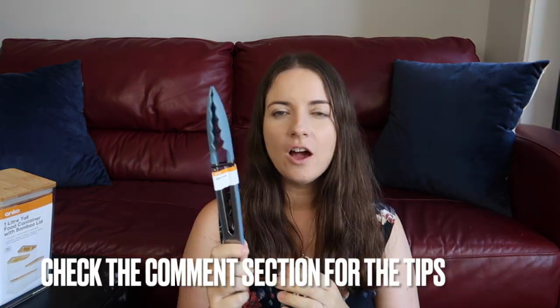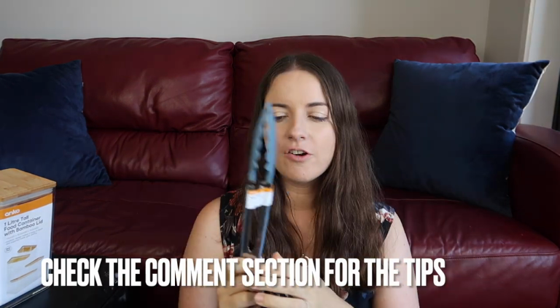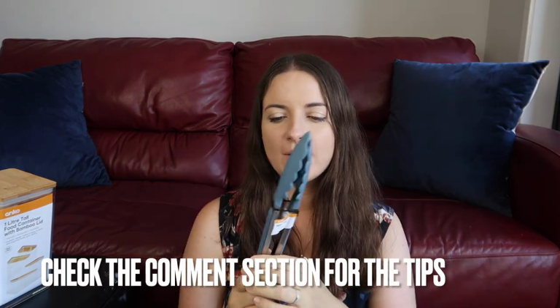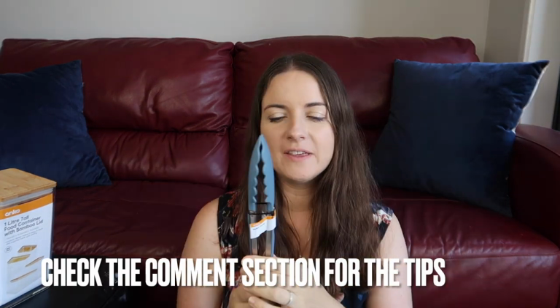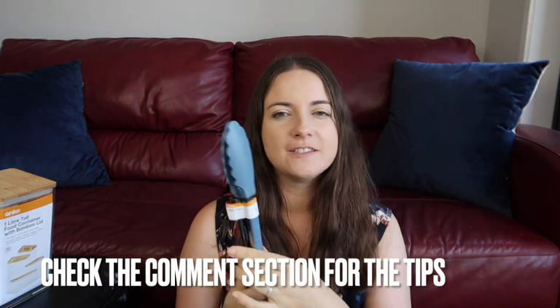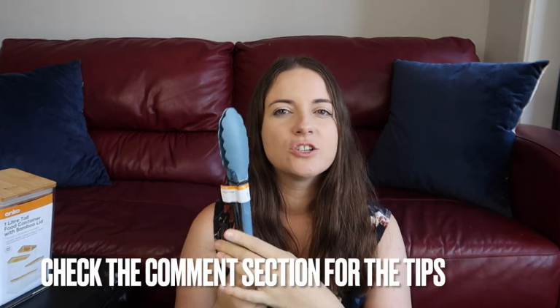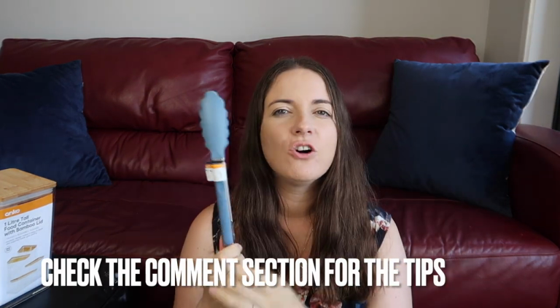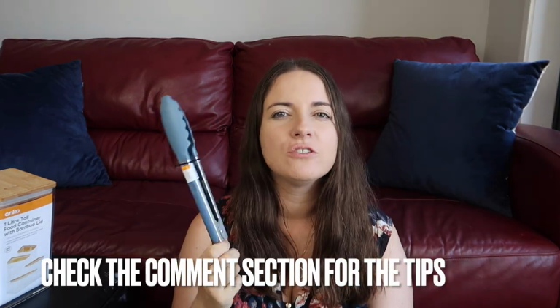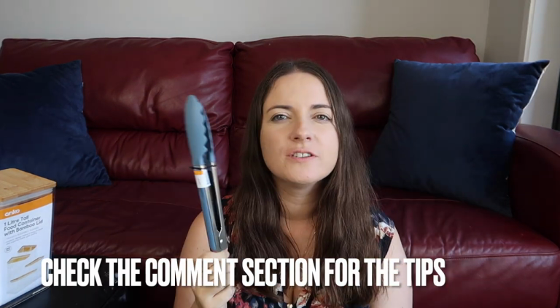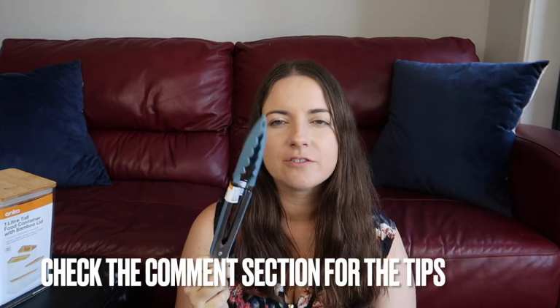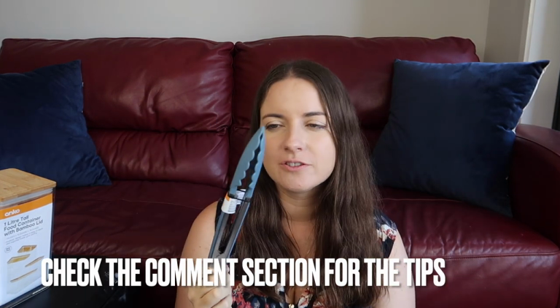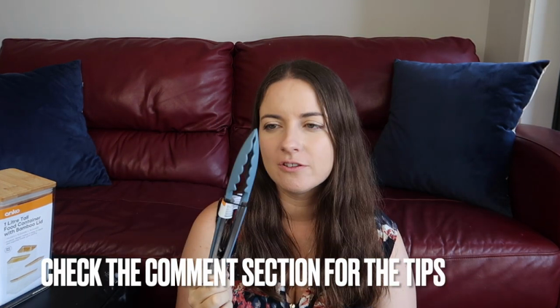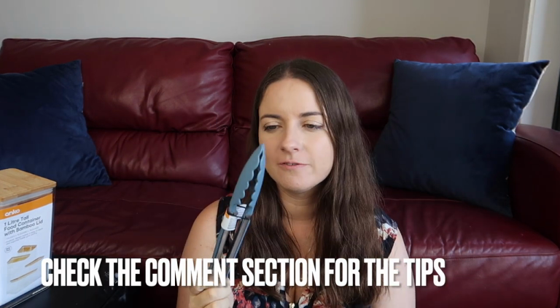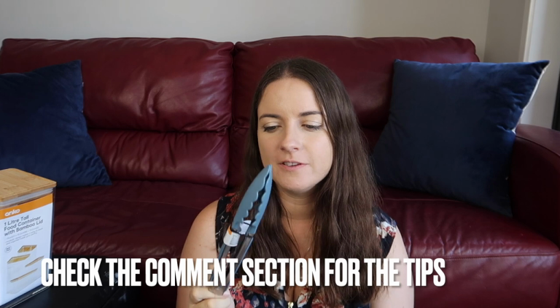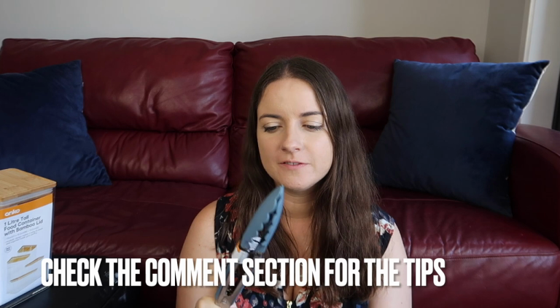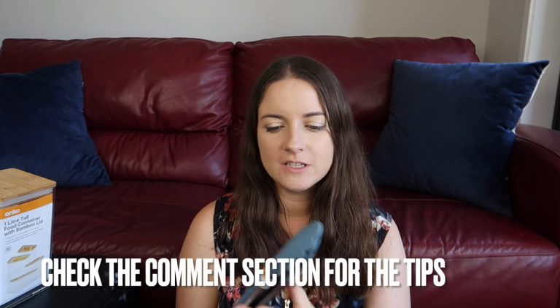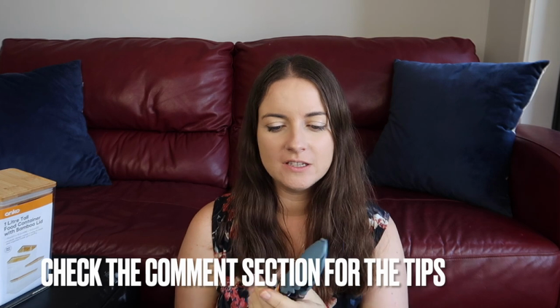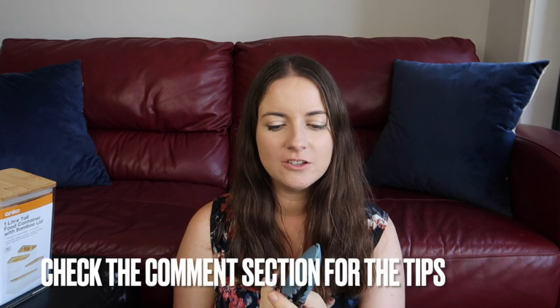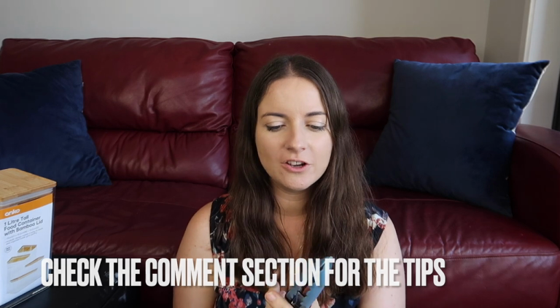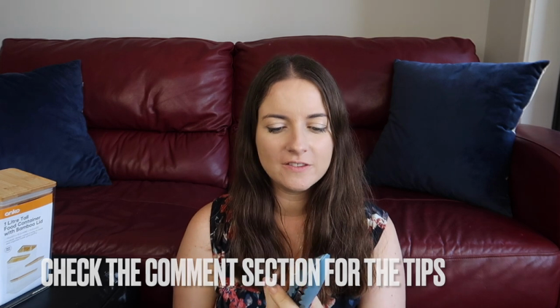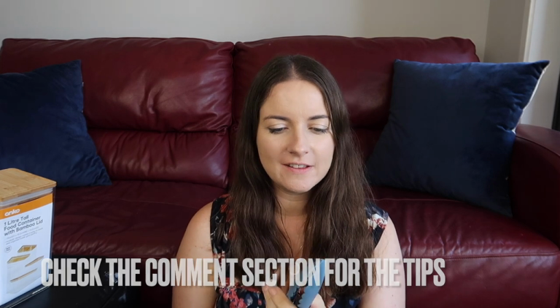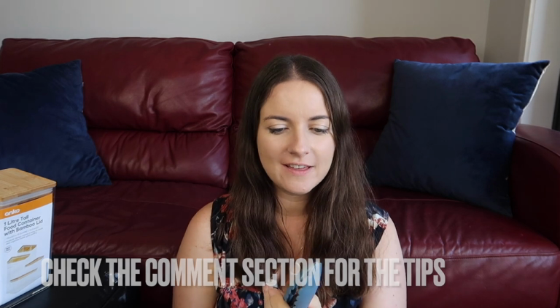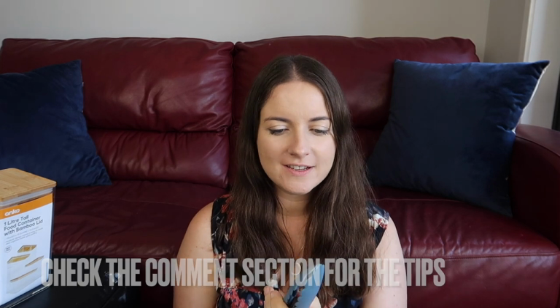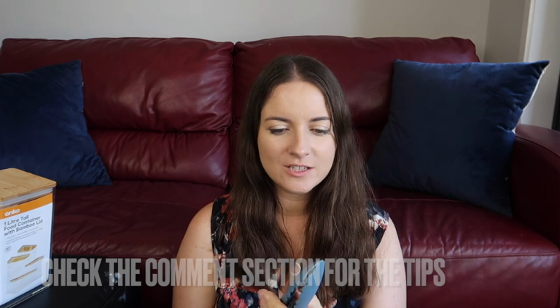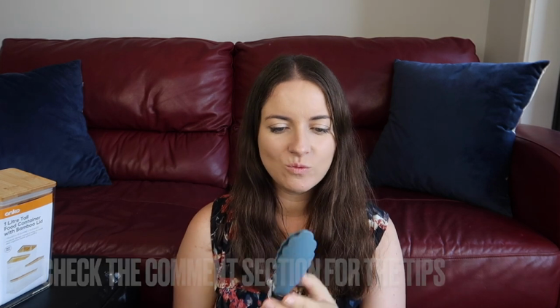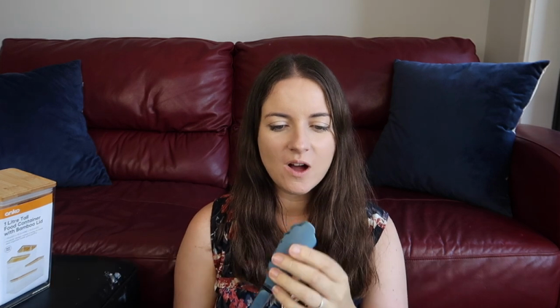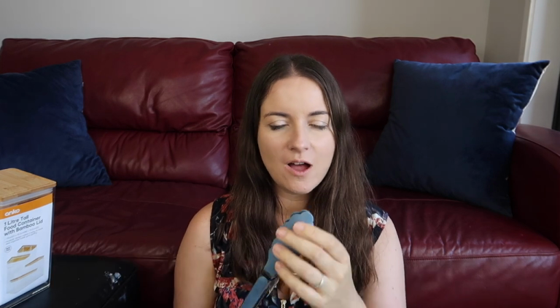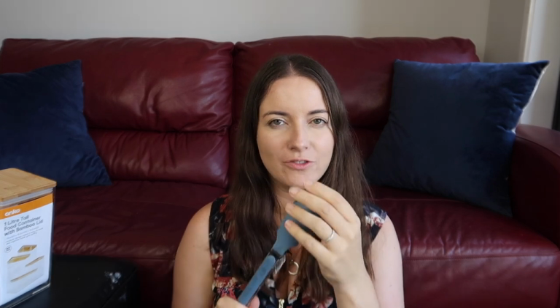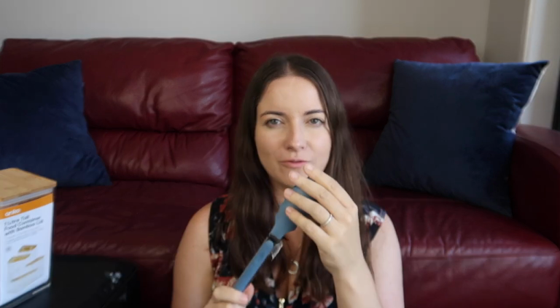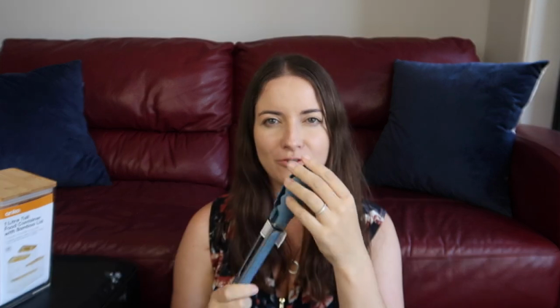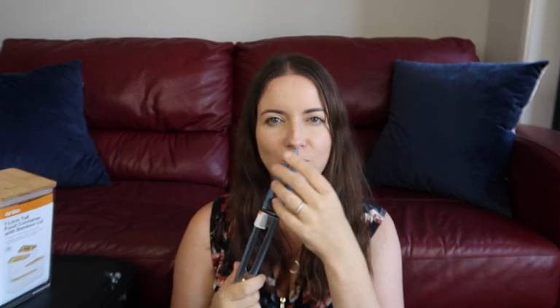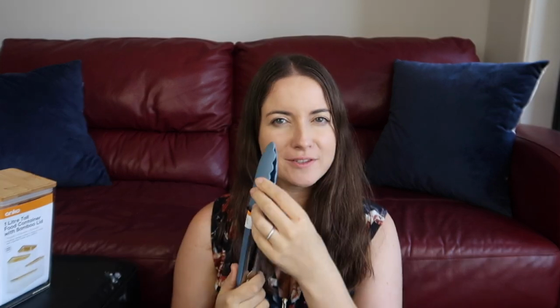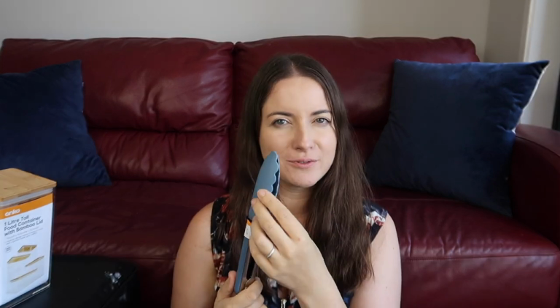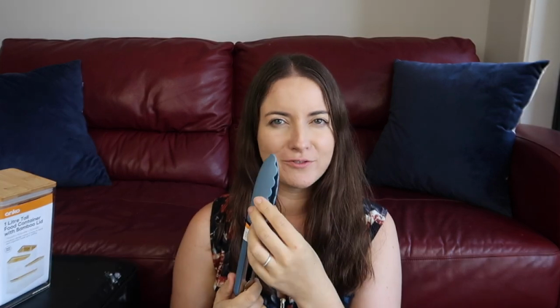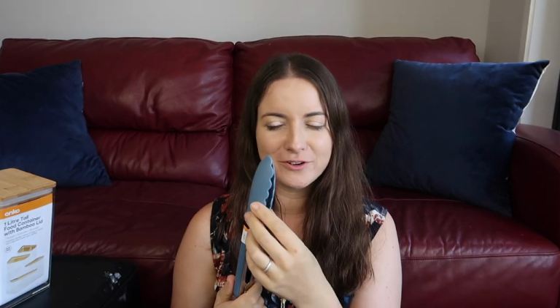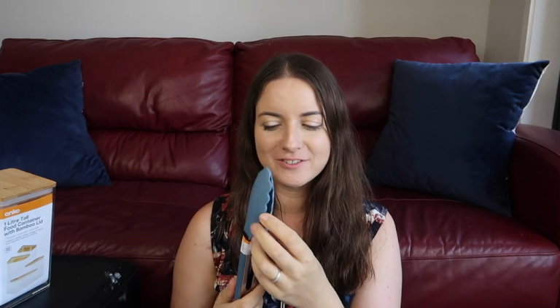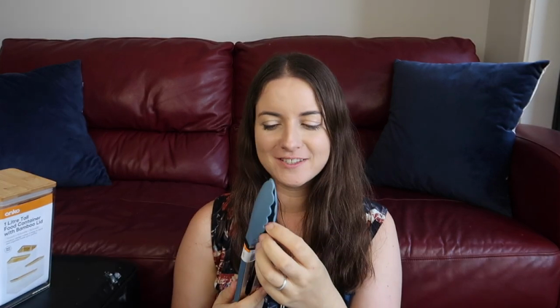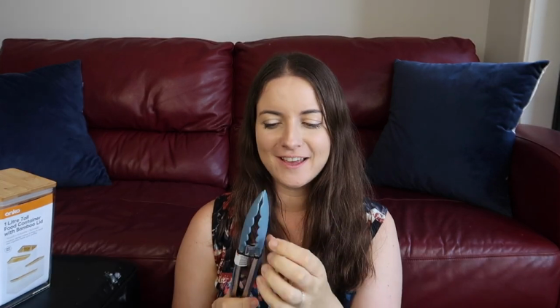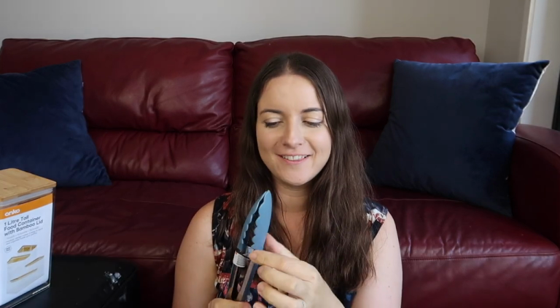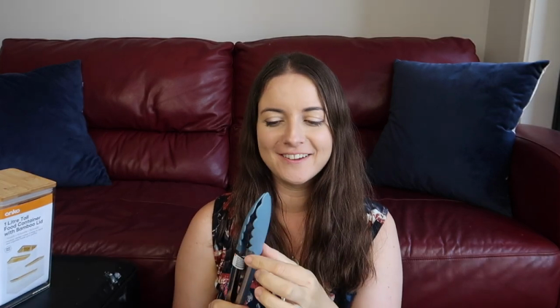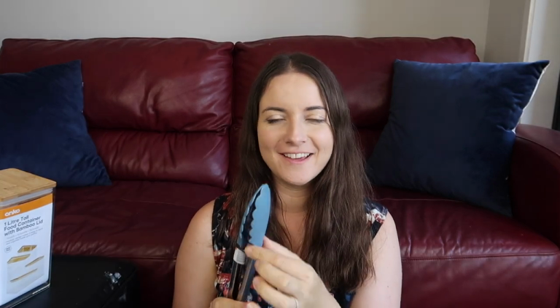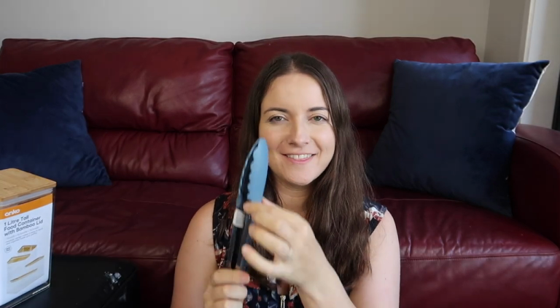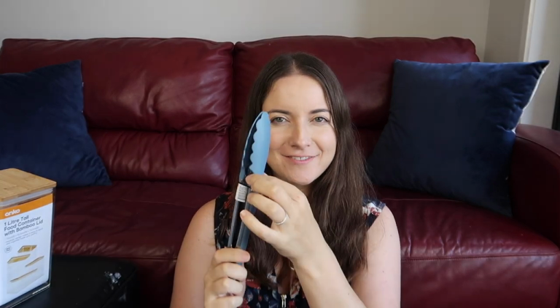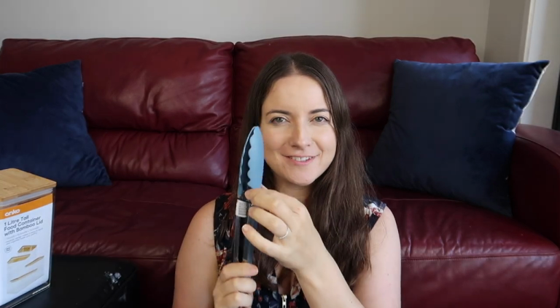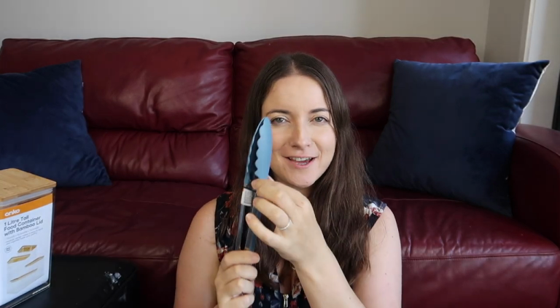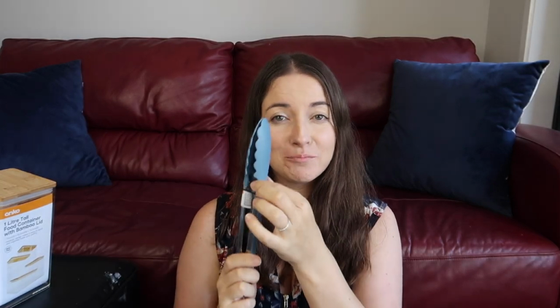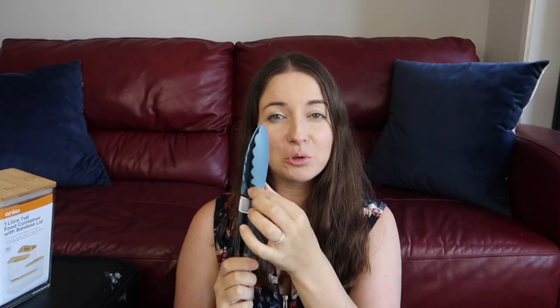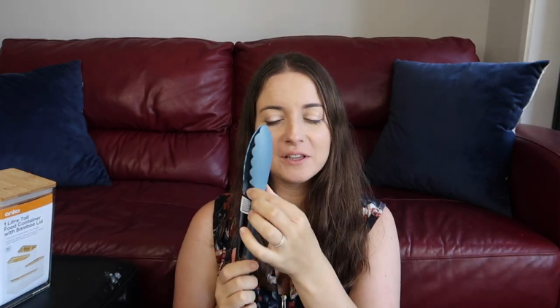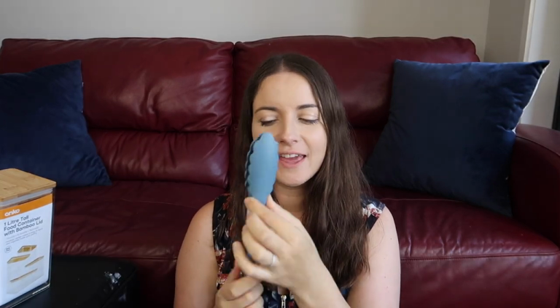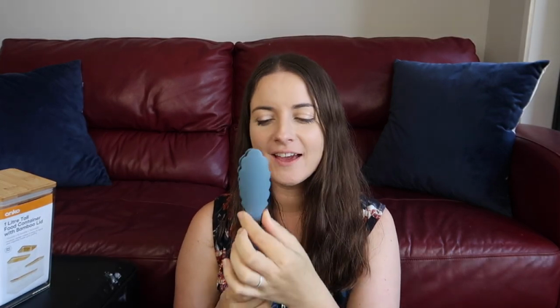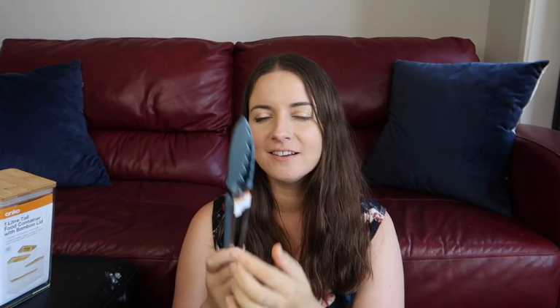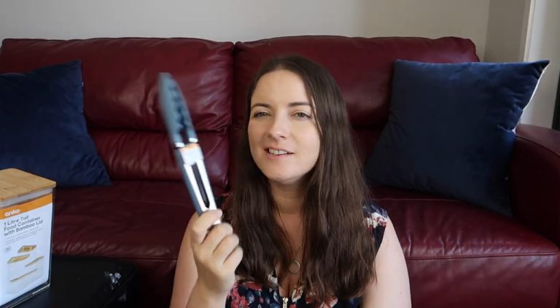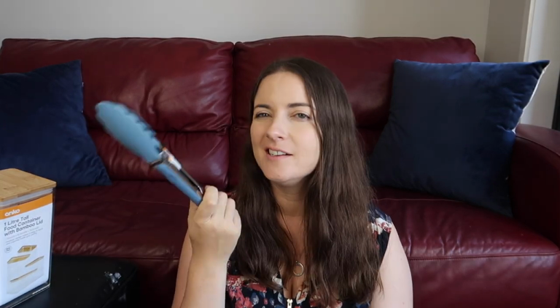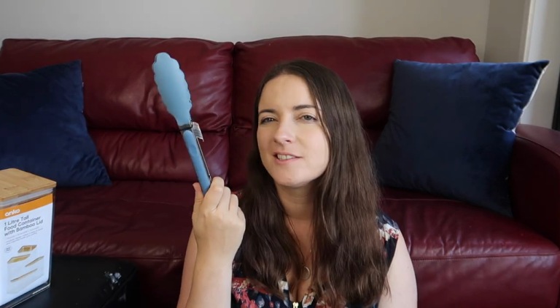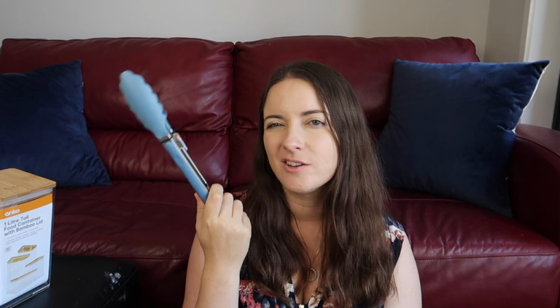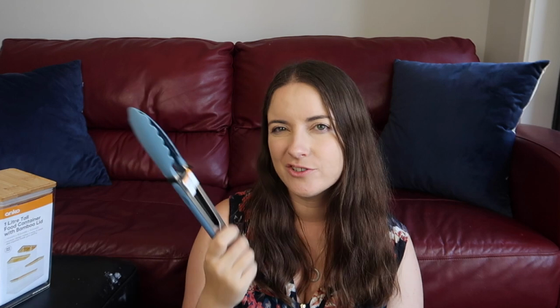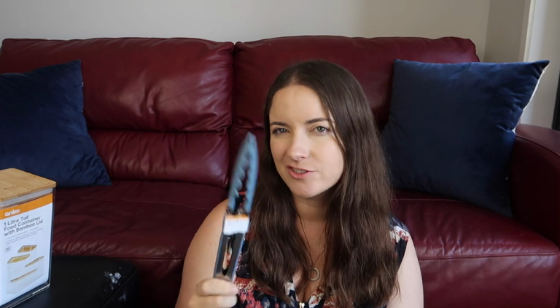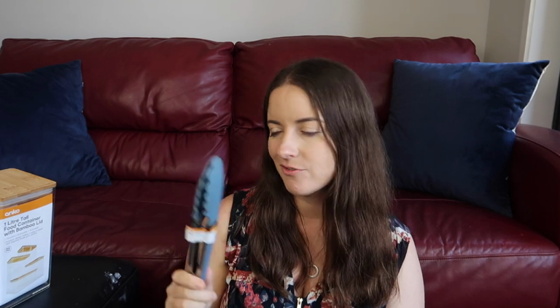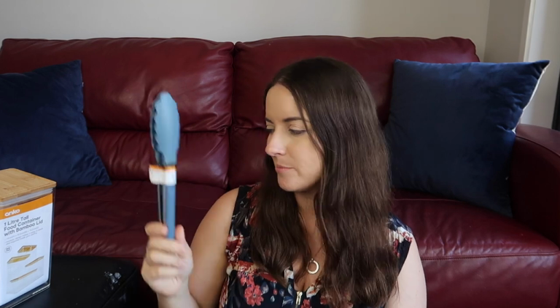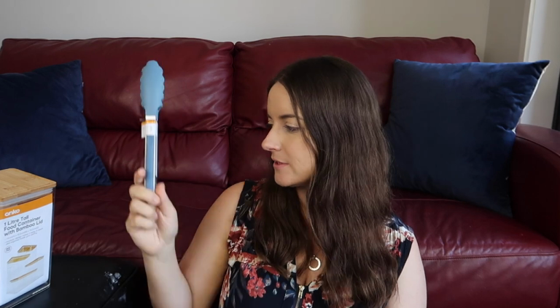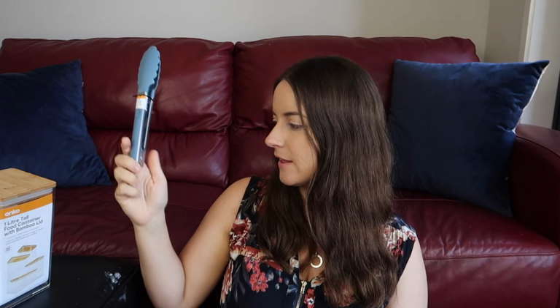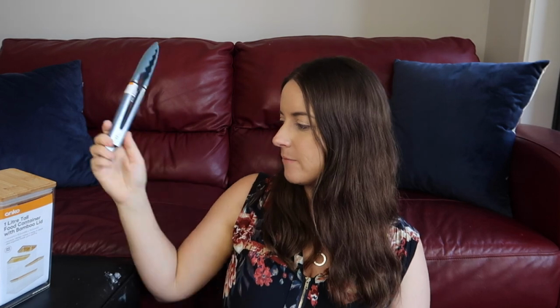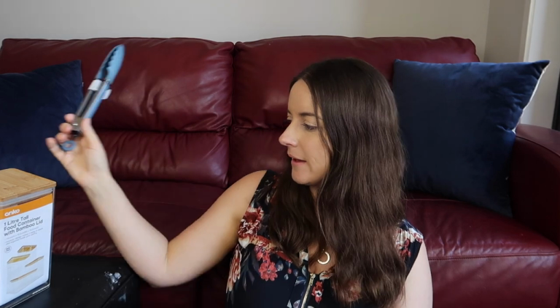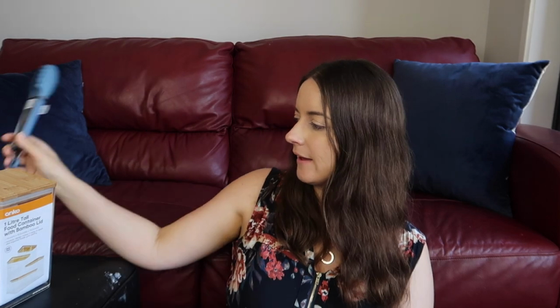I grabbed these tongs — they're $1.50. They last a while. The ones we've got have discoloured and started pulling out, so I just grabbed another pair.